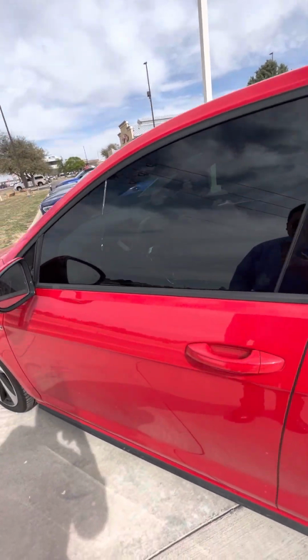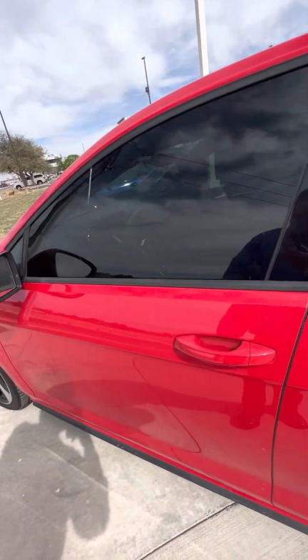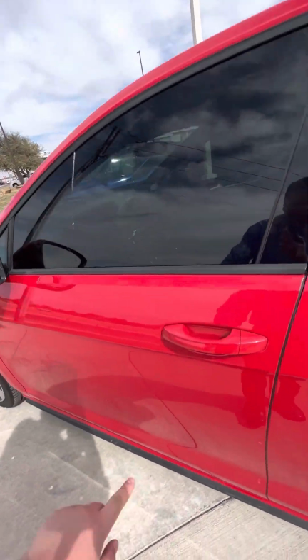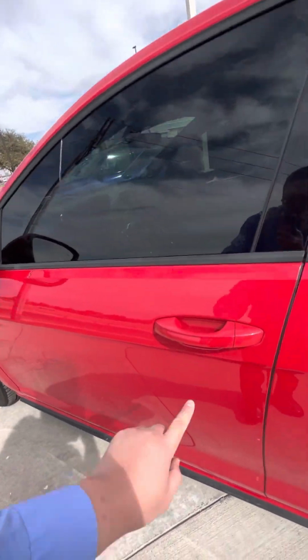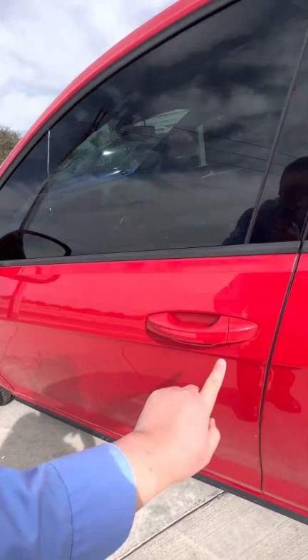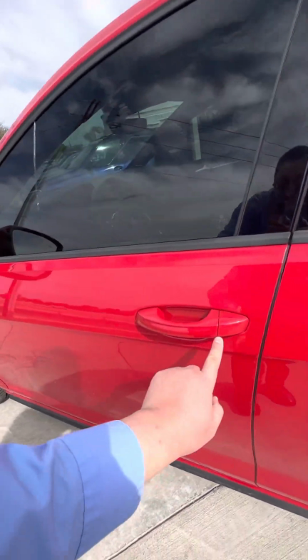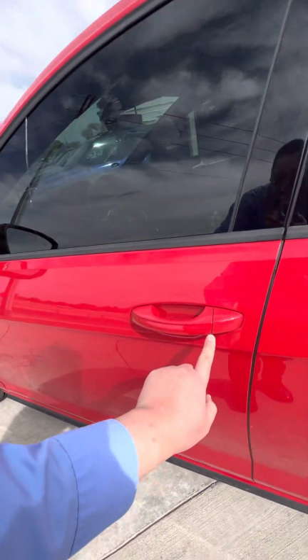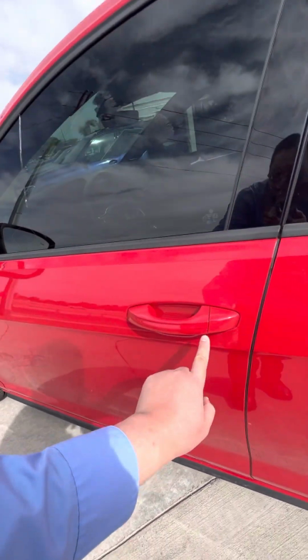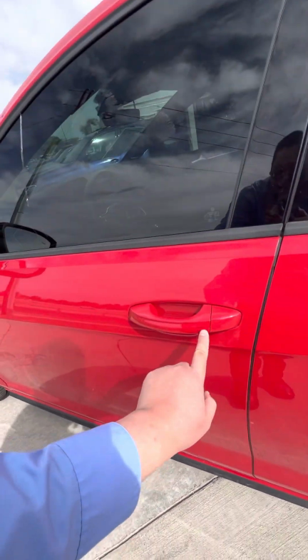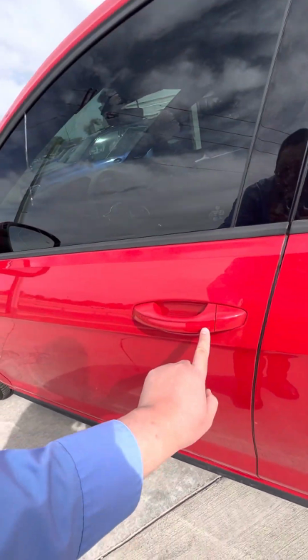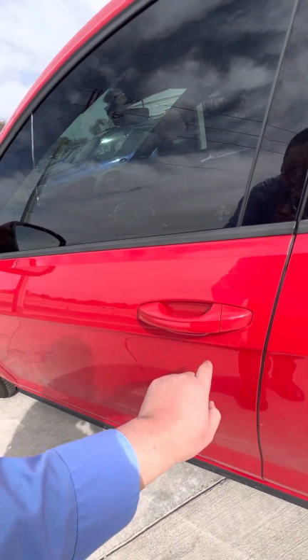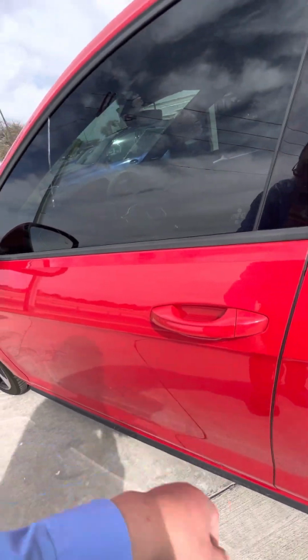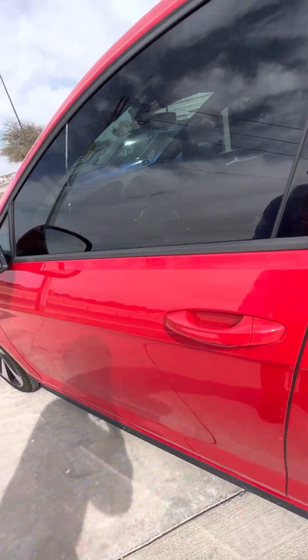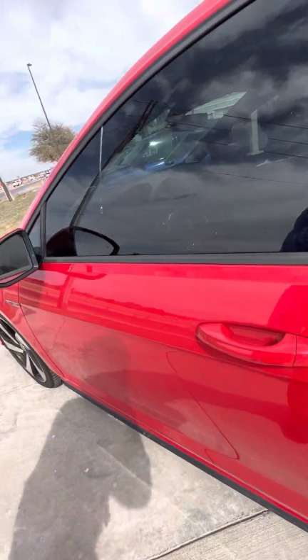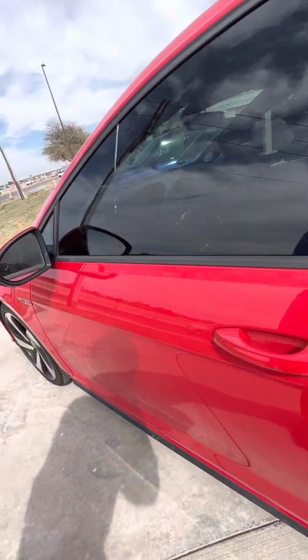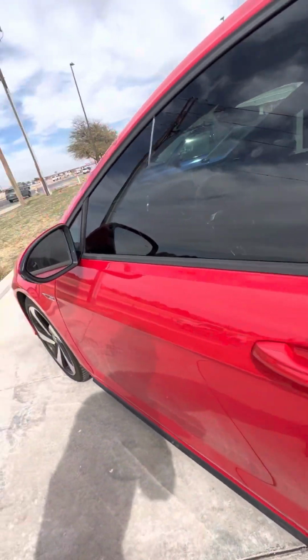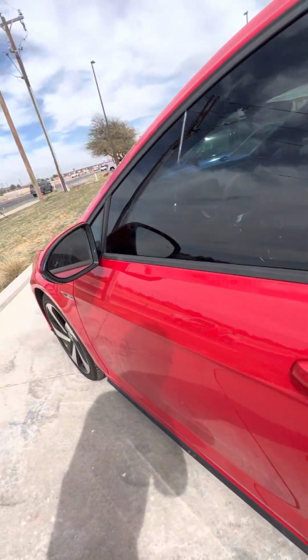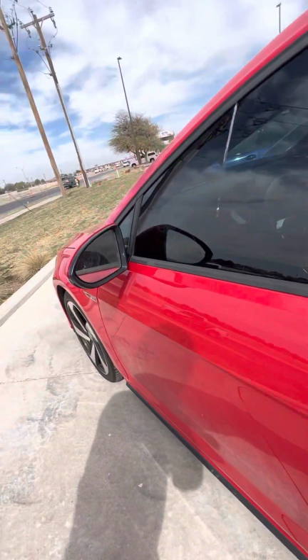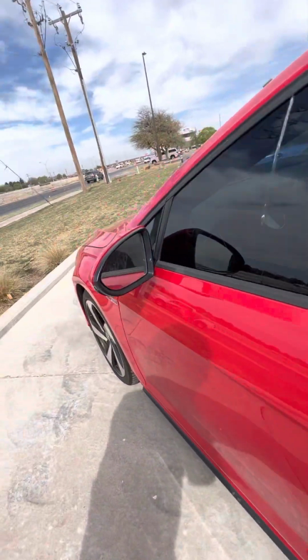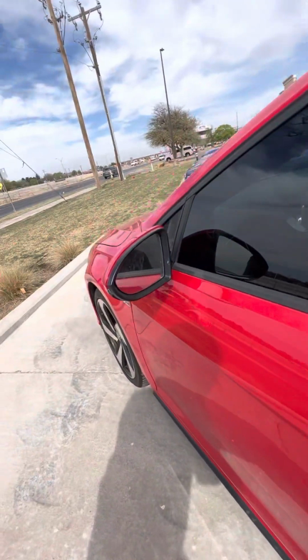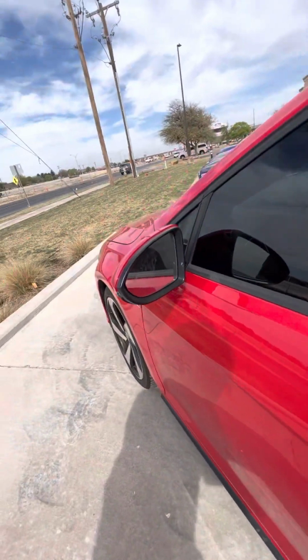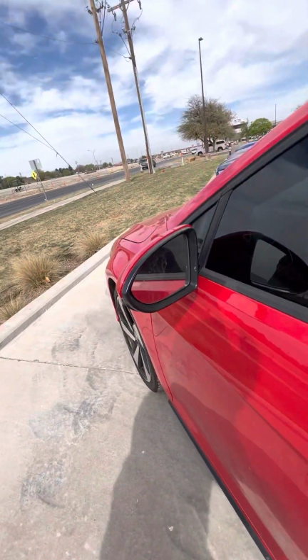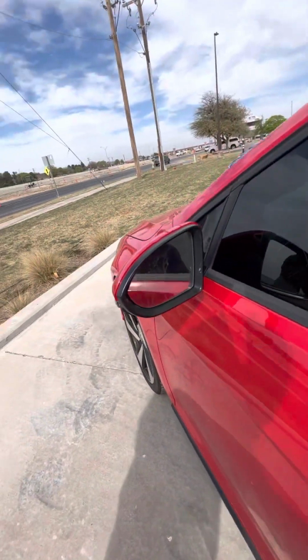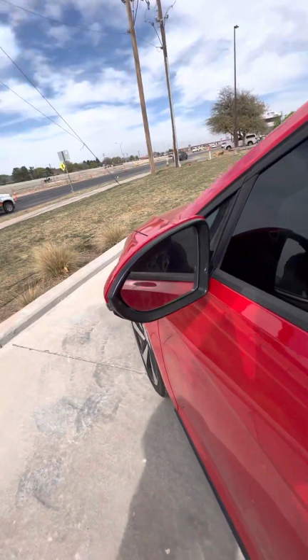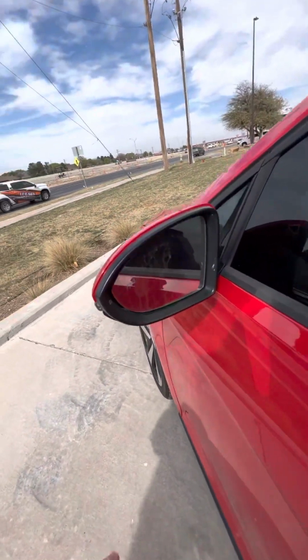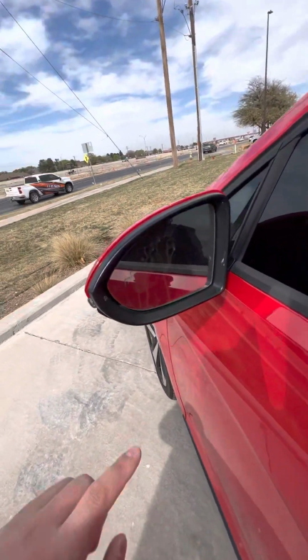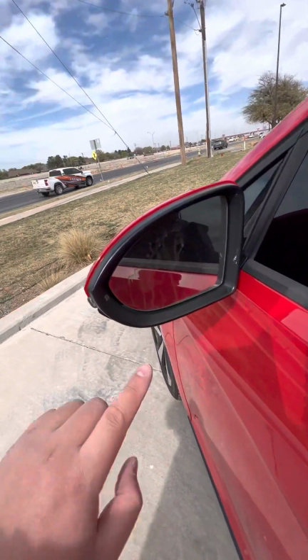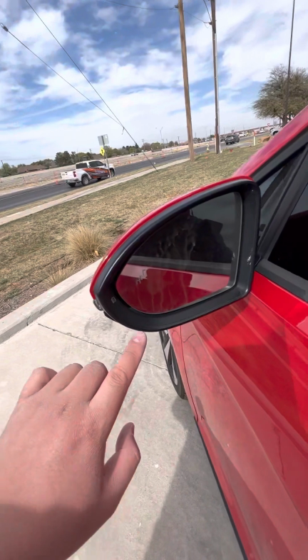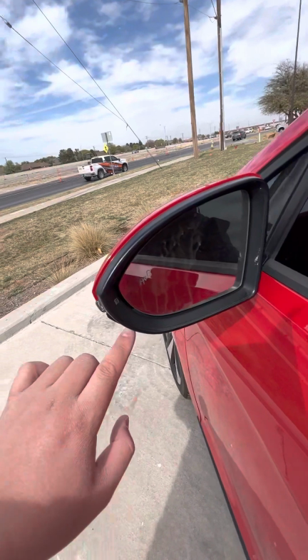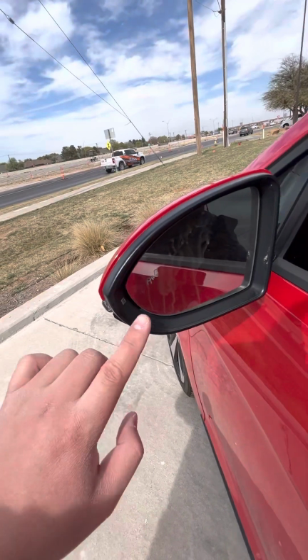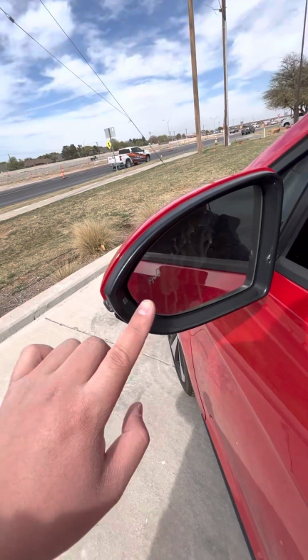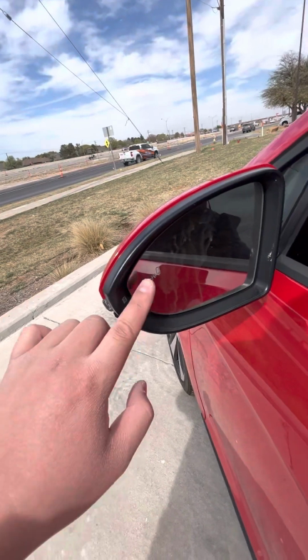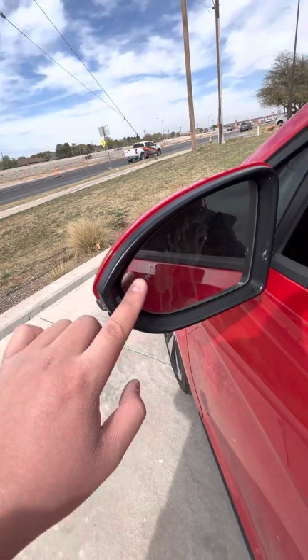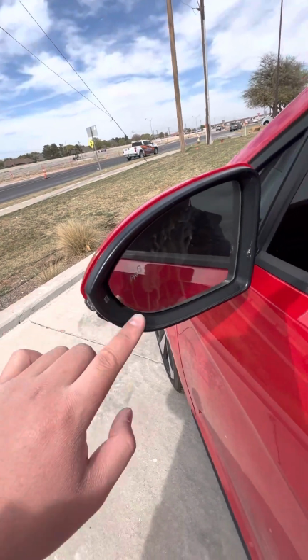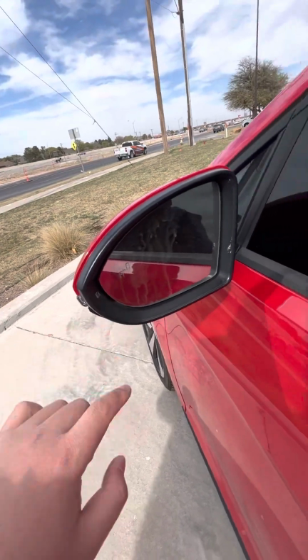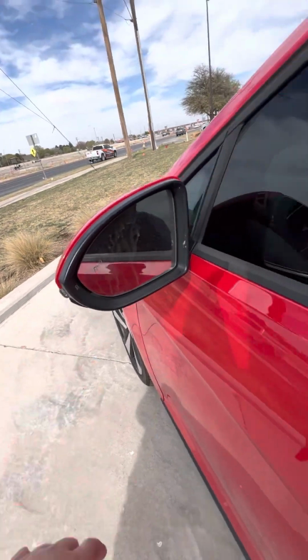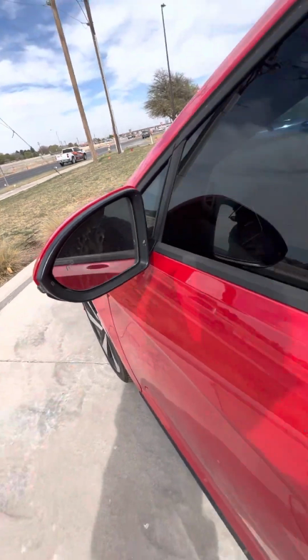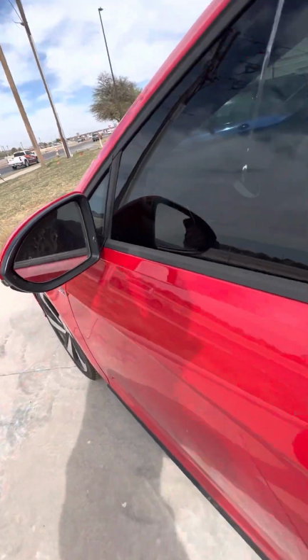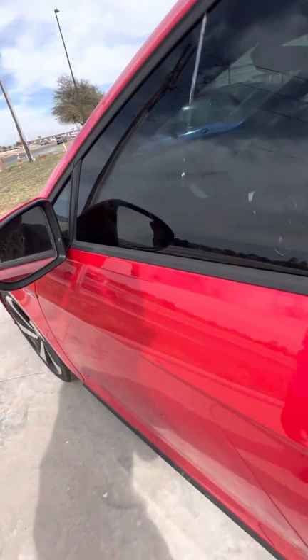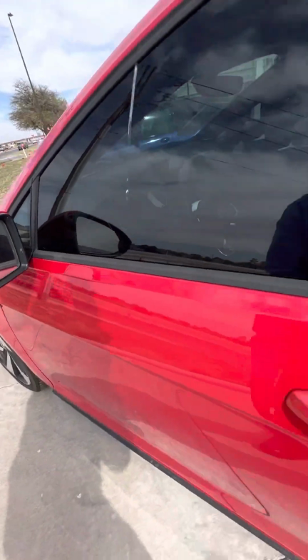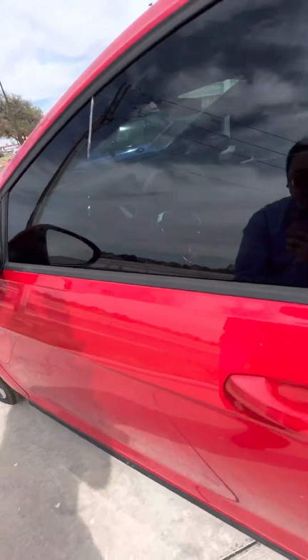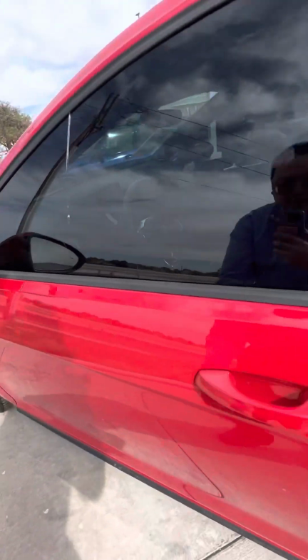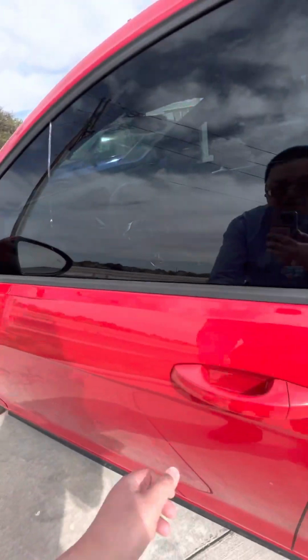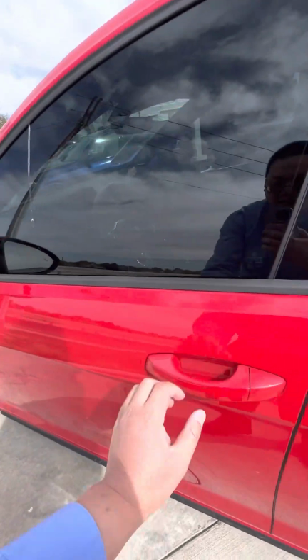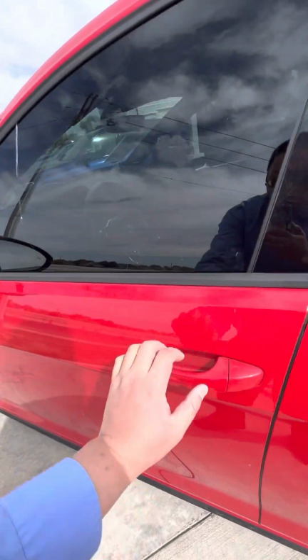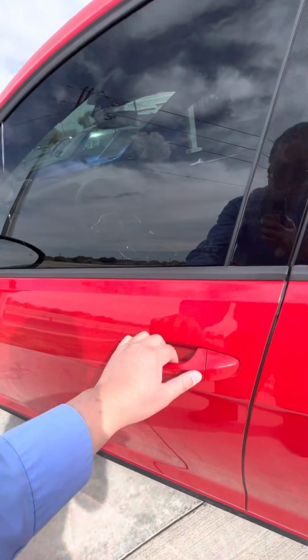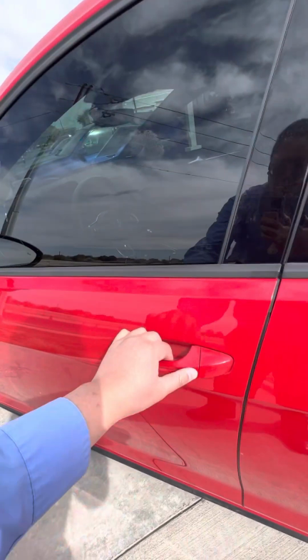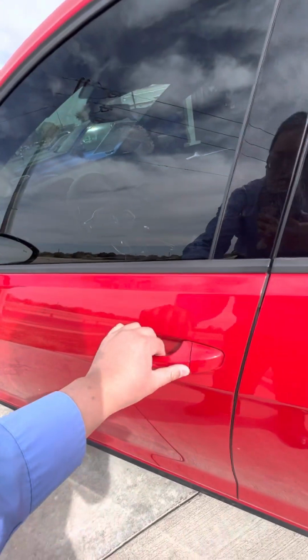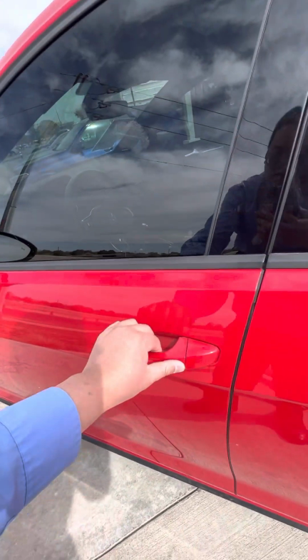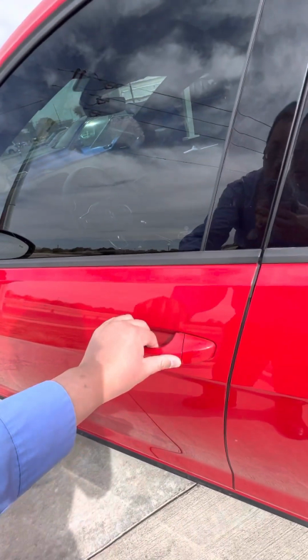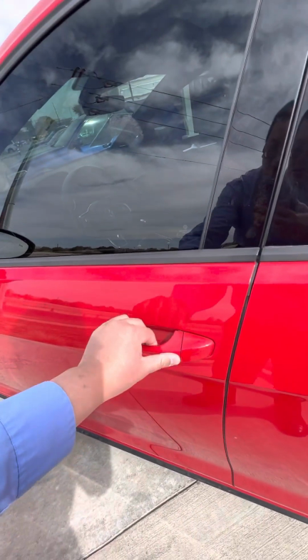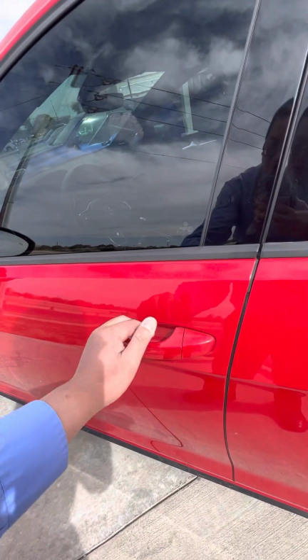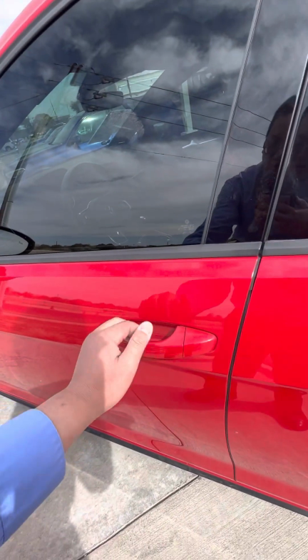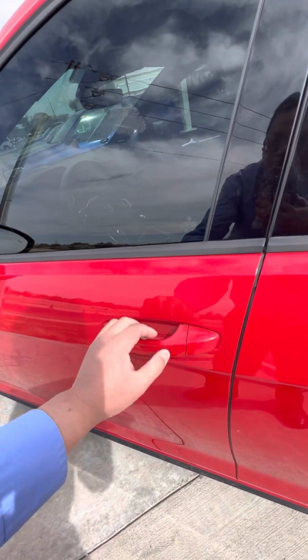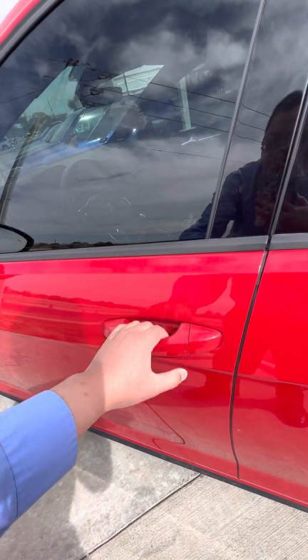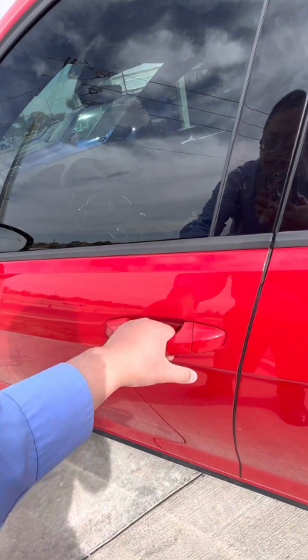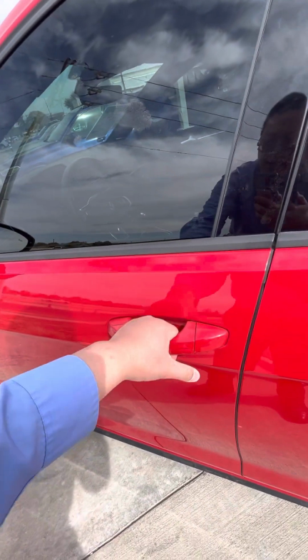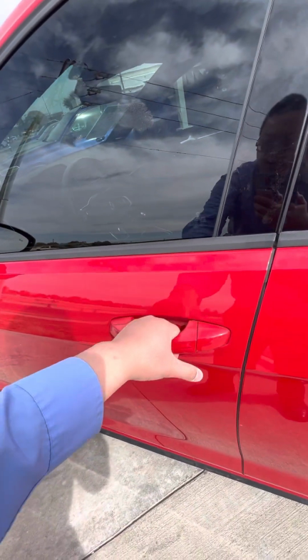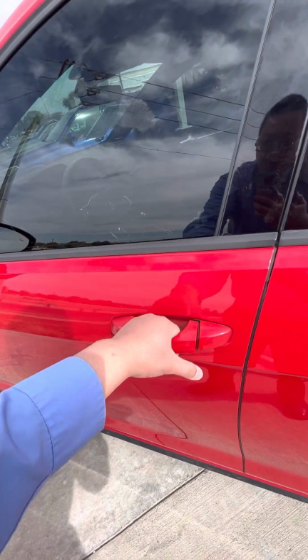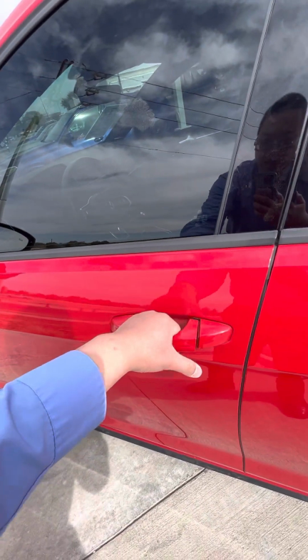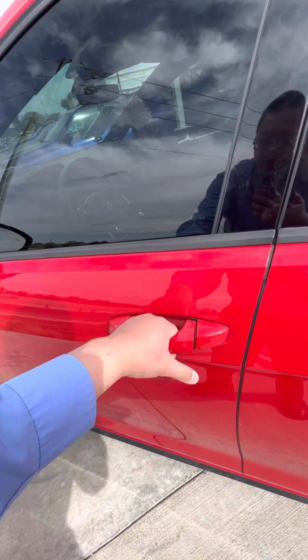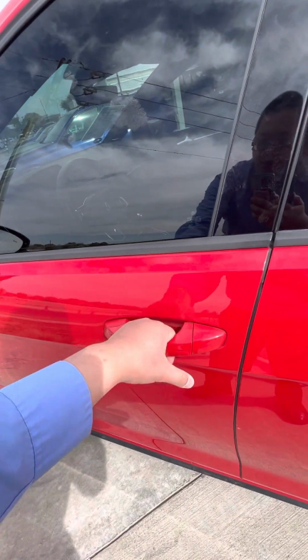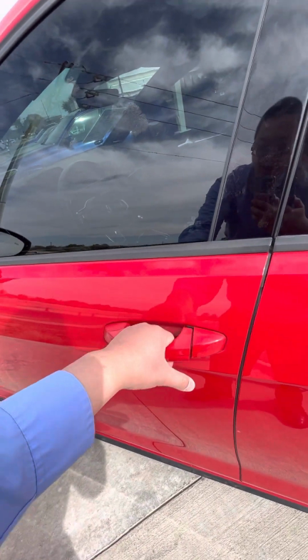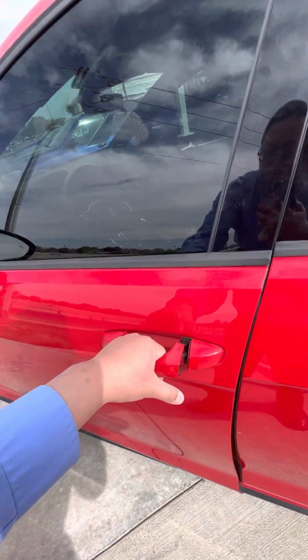It looks like we got keyless entry, so that's super nice. Blind spot detection, also very nice. Let's go ahead and test that bad boy out.